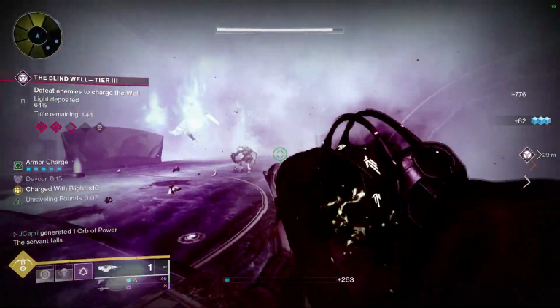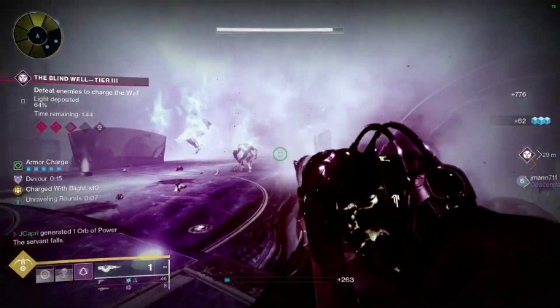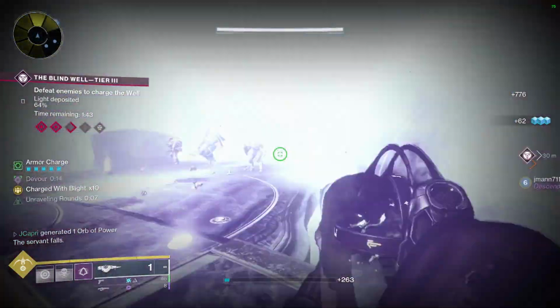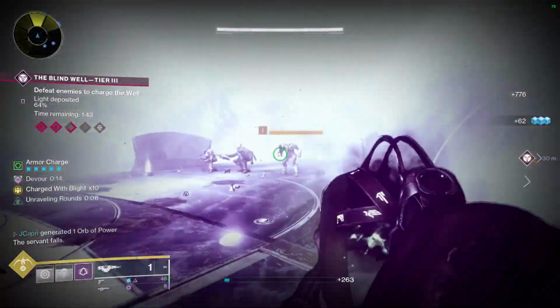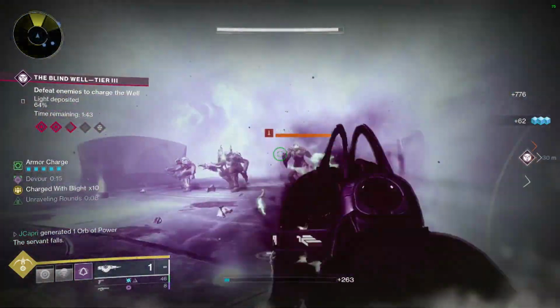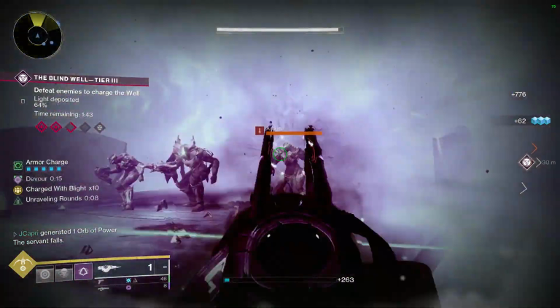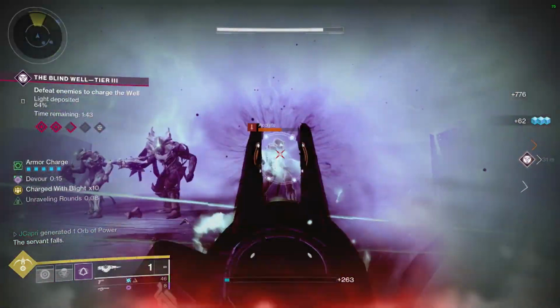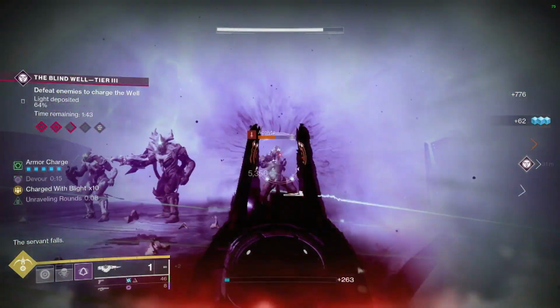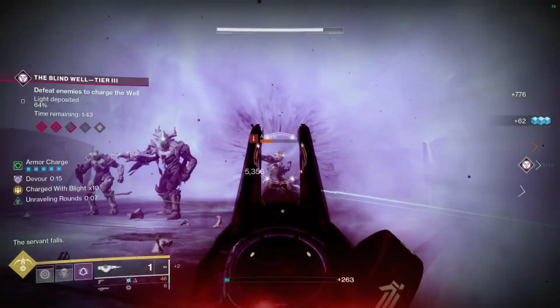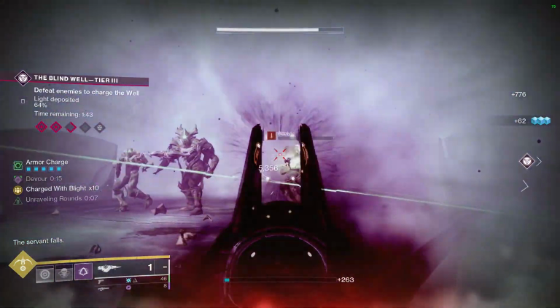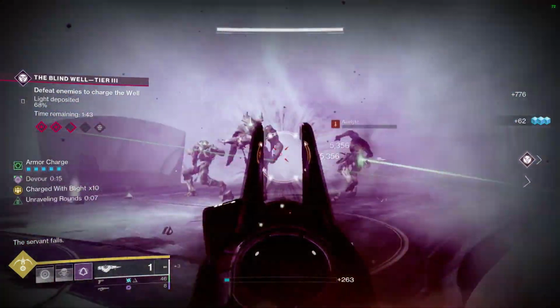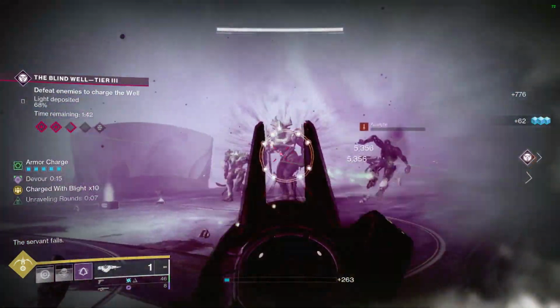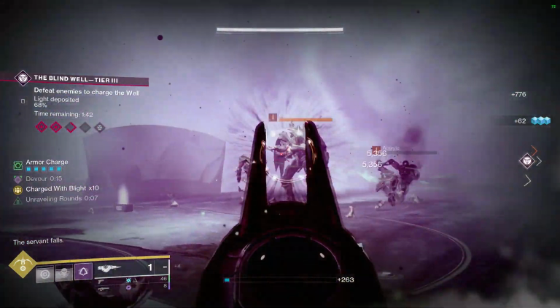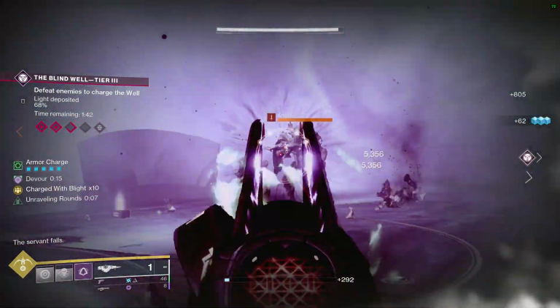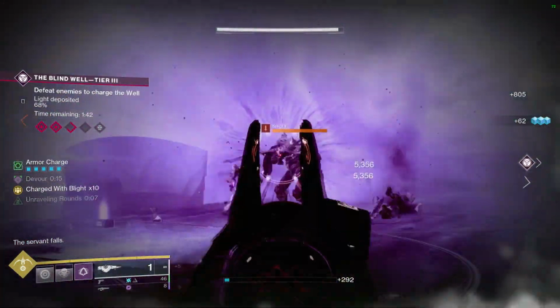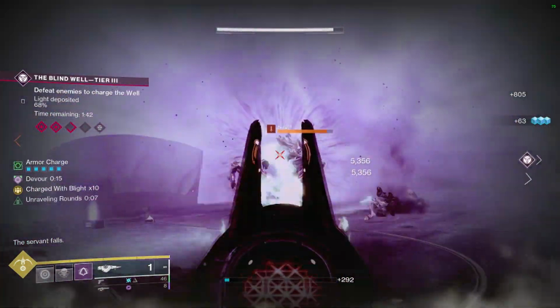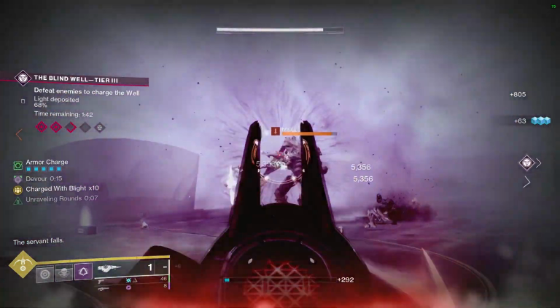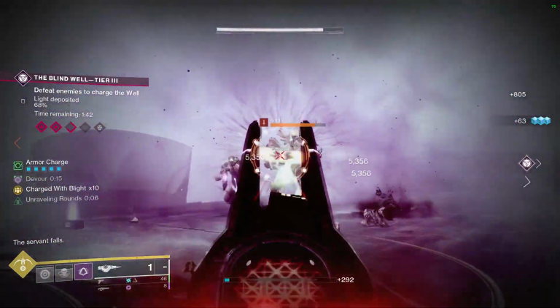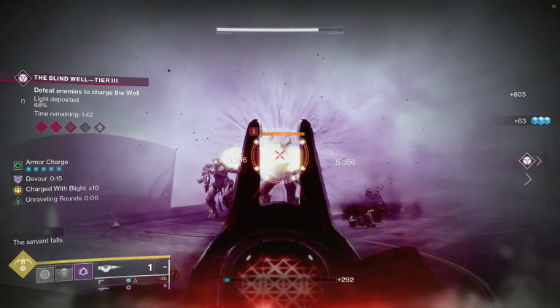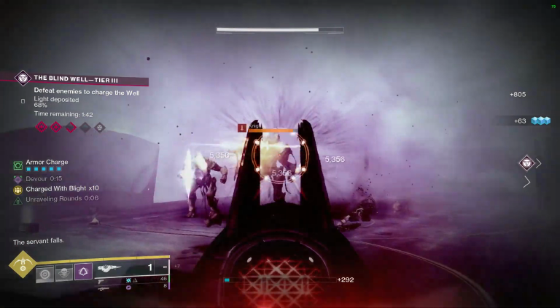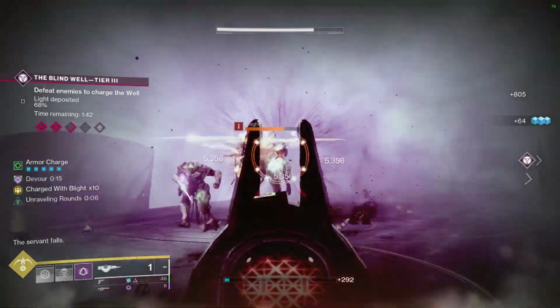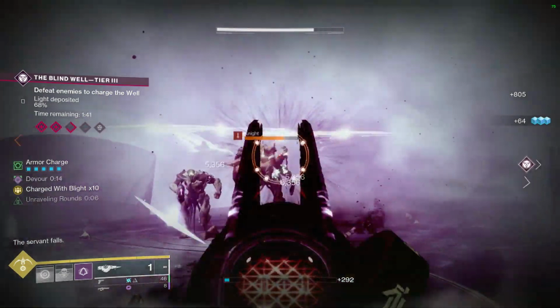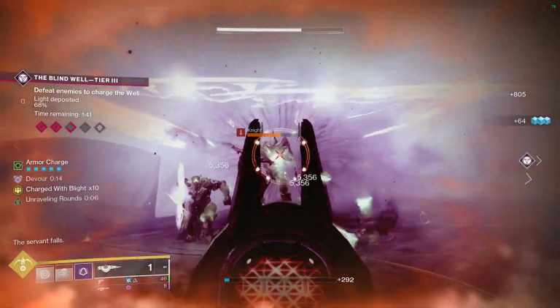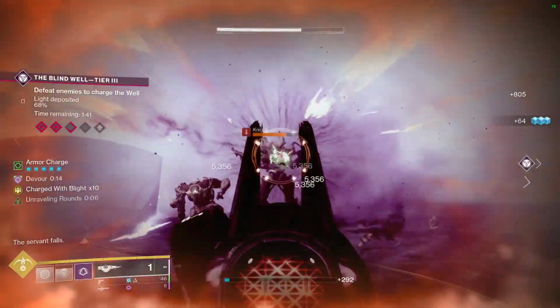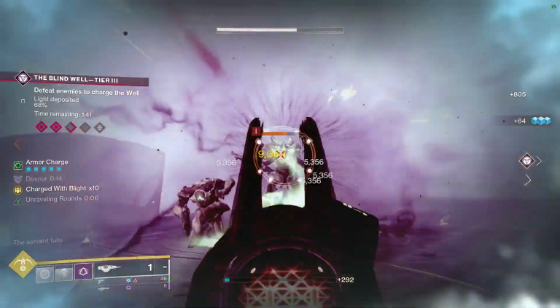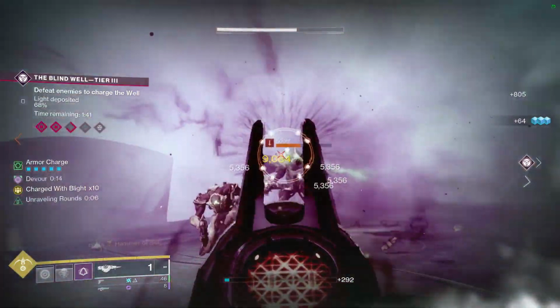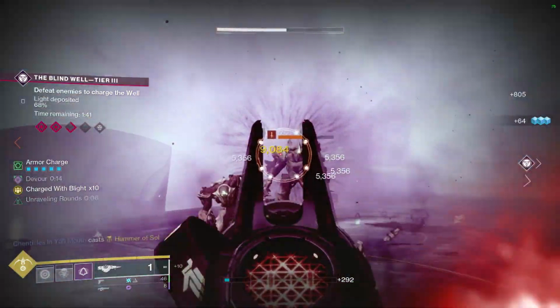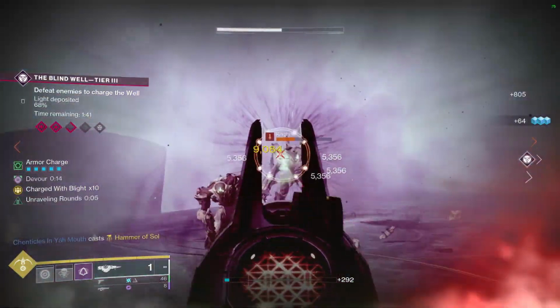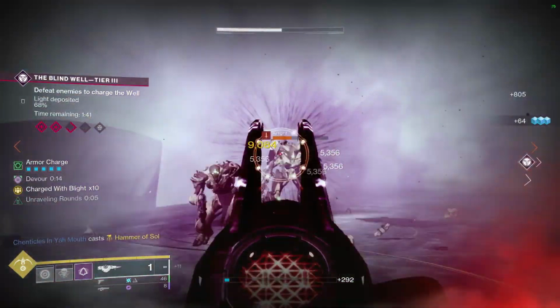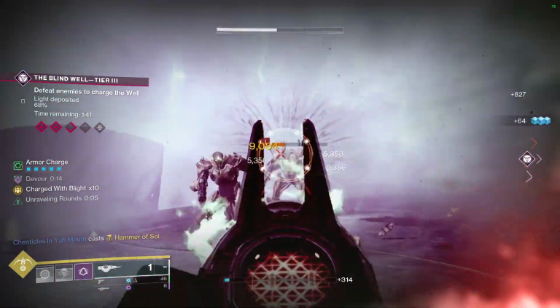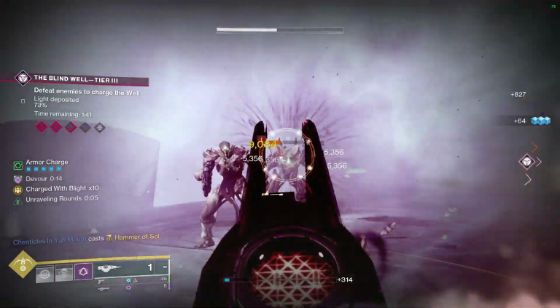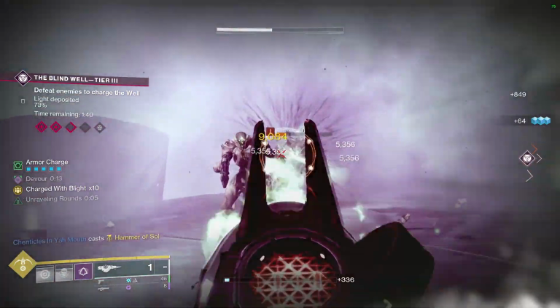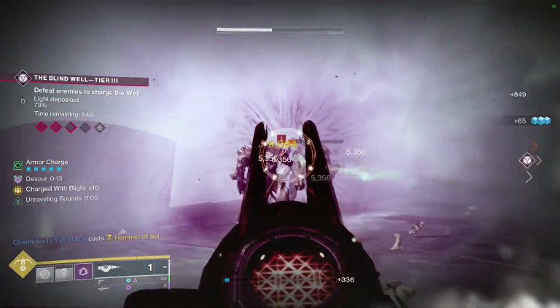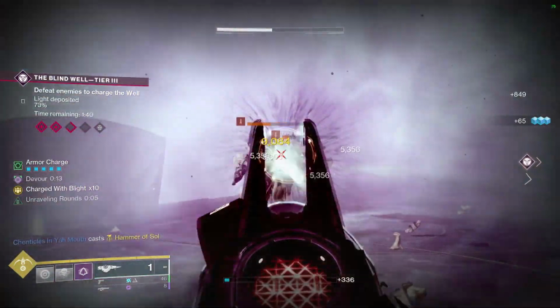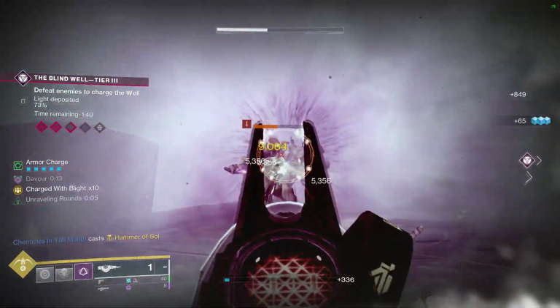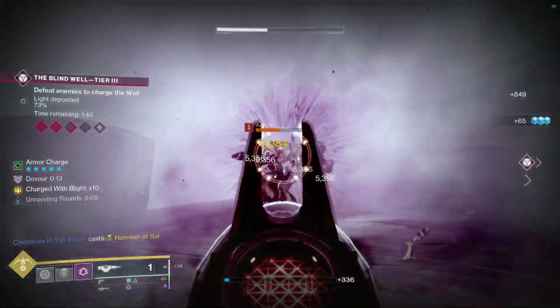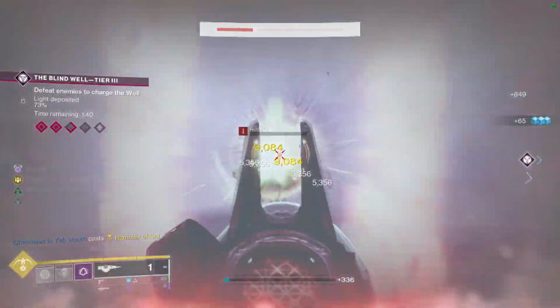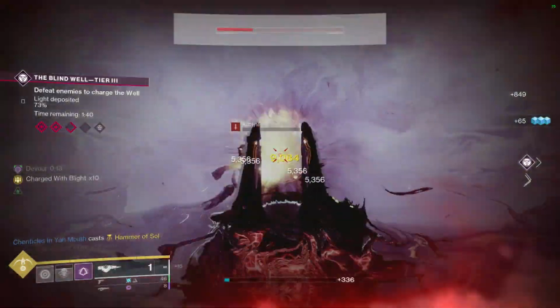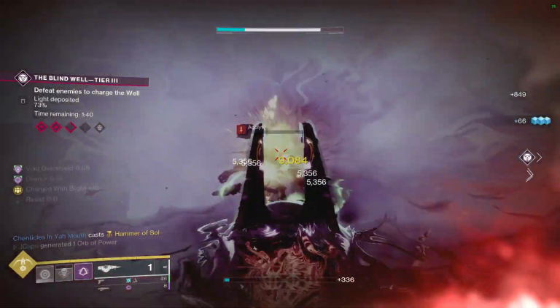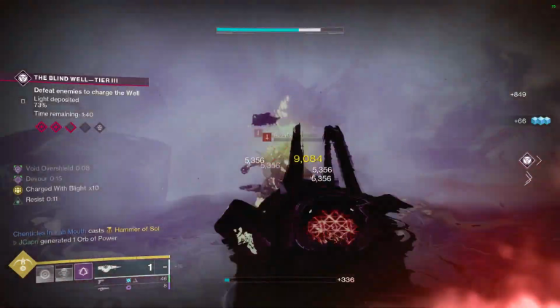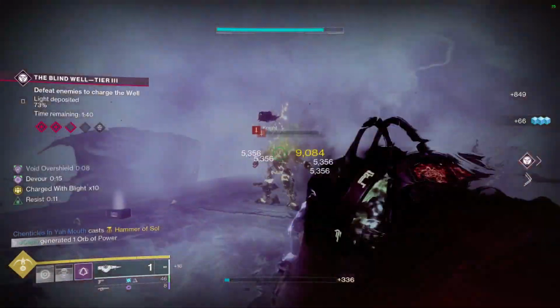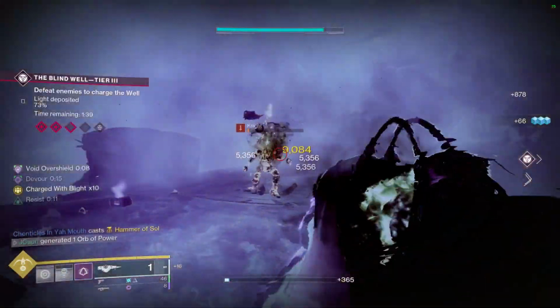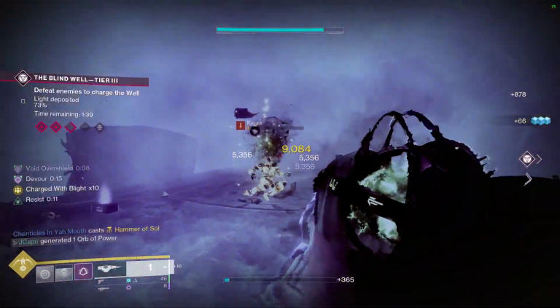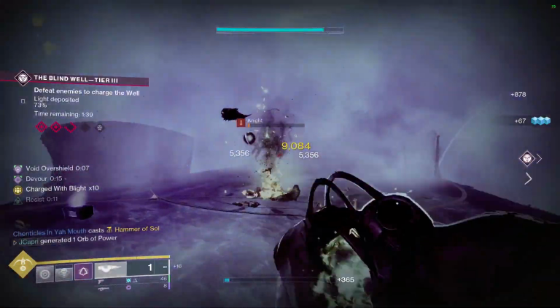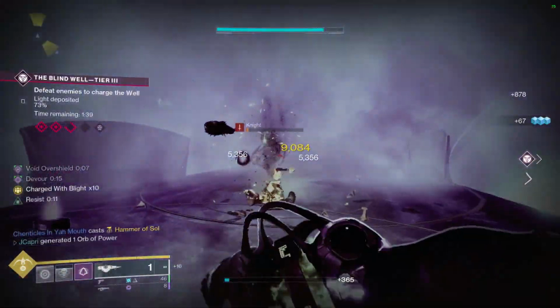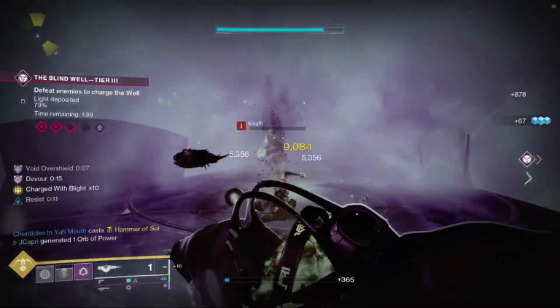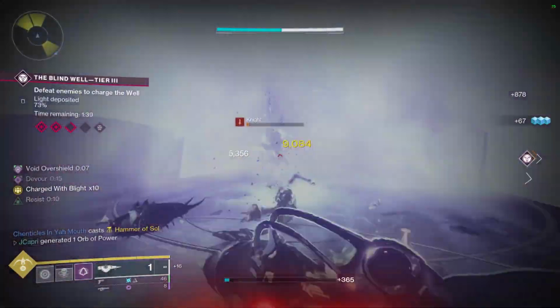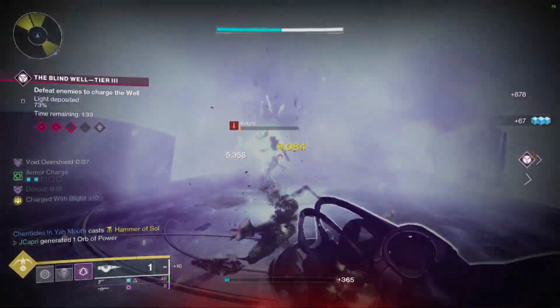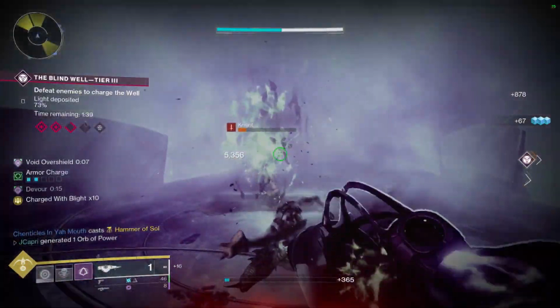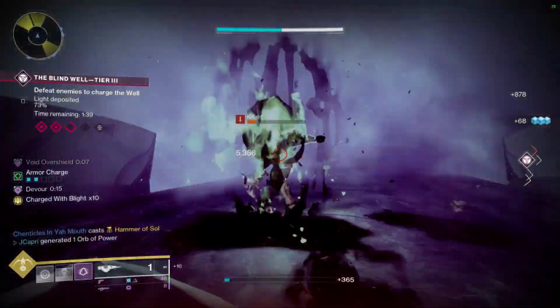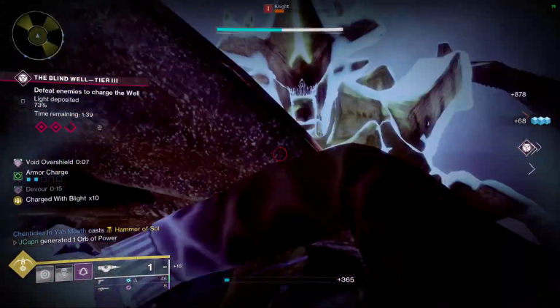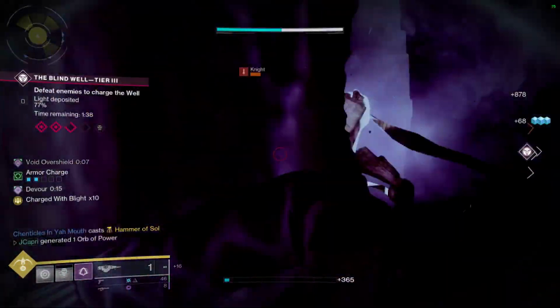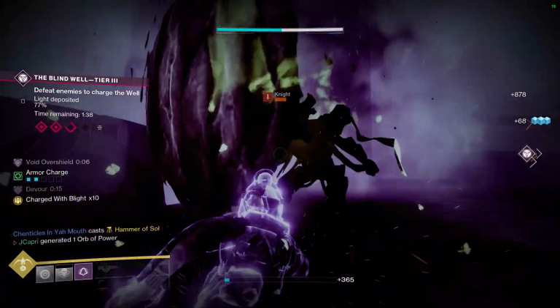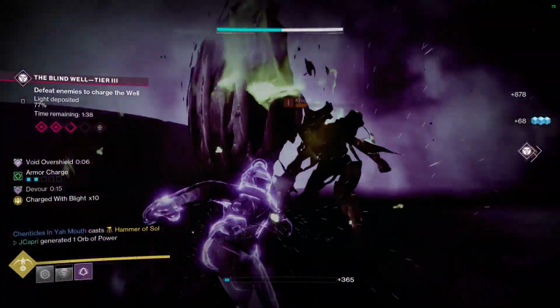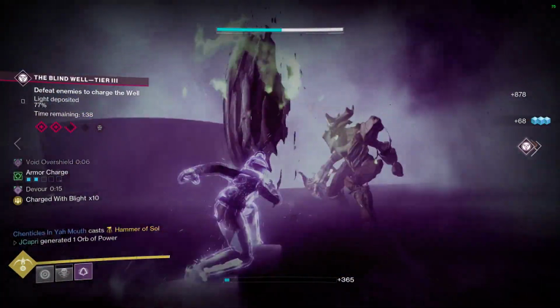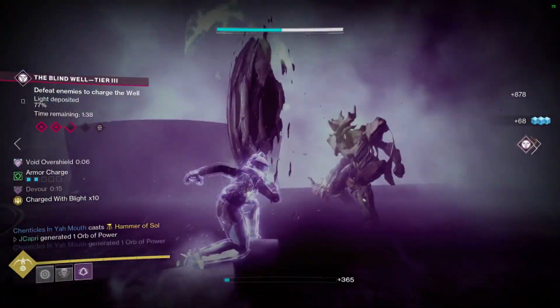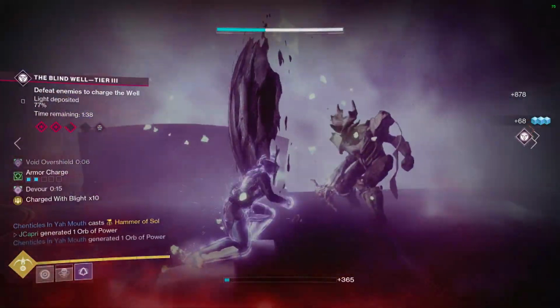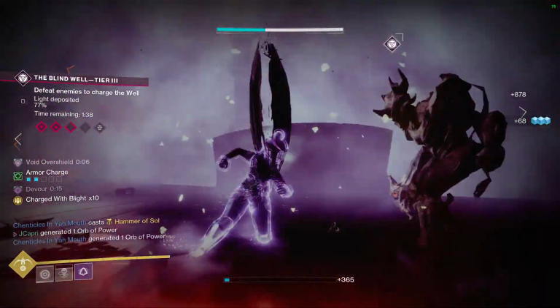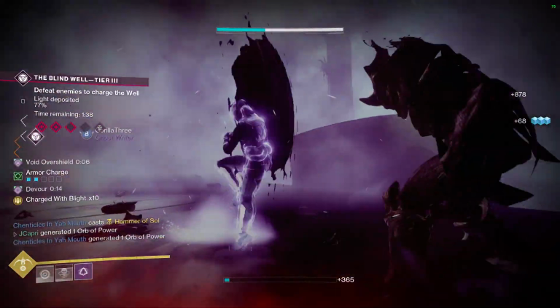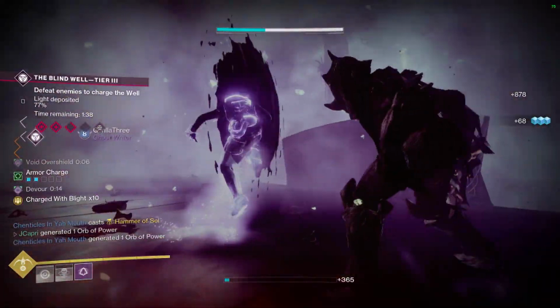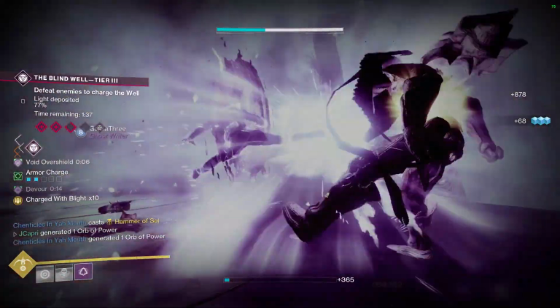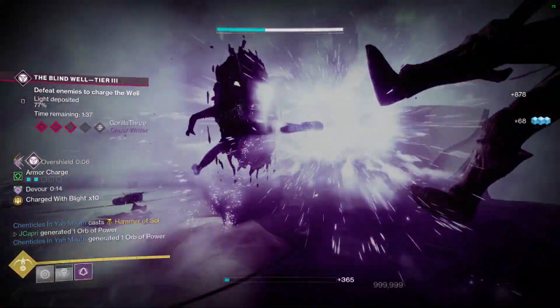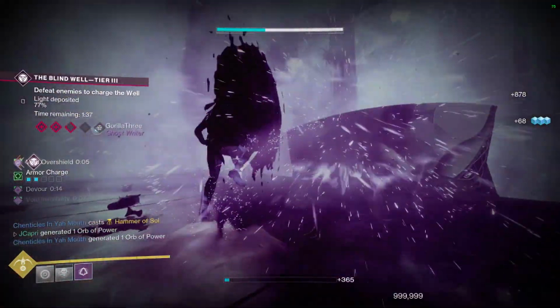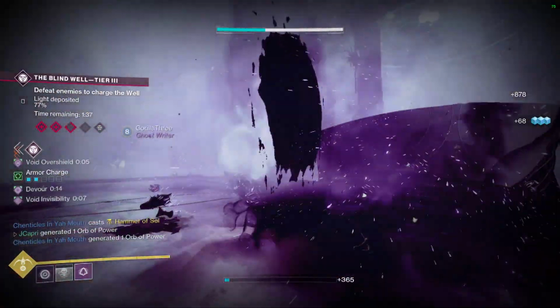There is no more Blessings of Light — they took that away. You can use it in Well, but that's a super, so you can only use it when you have your super? That's kind of crazy.